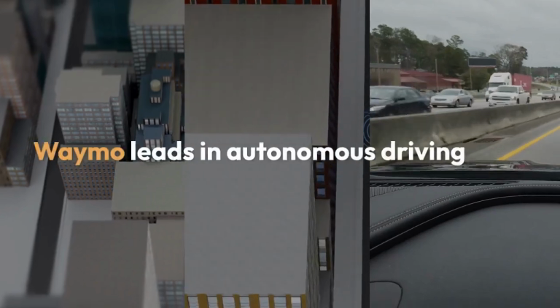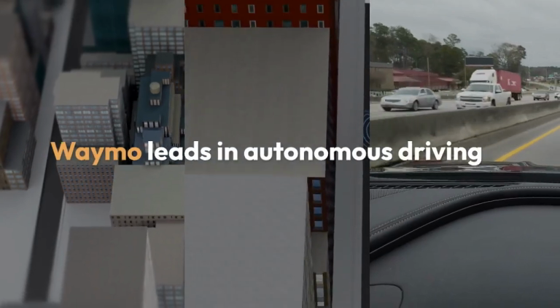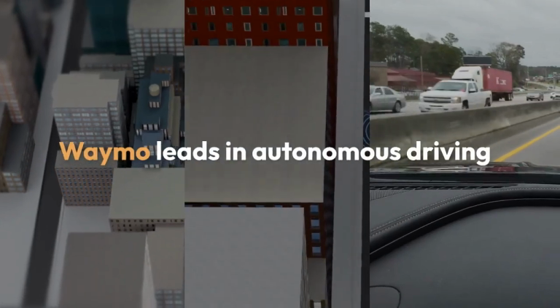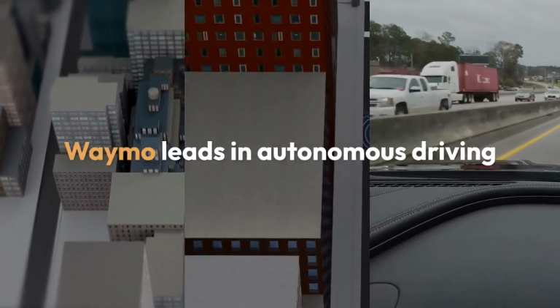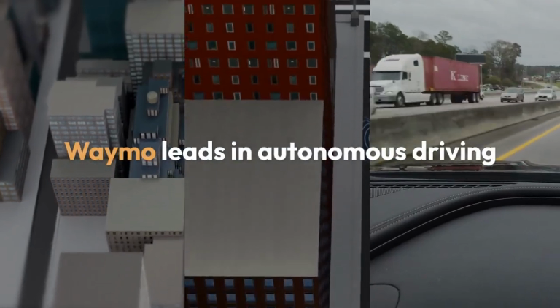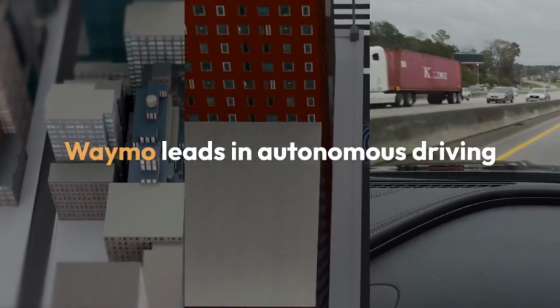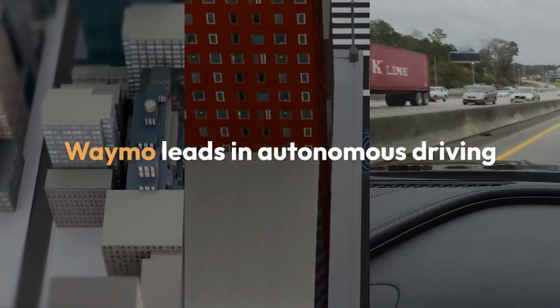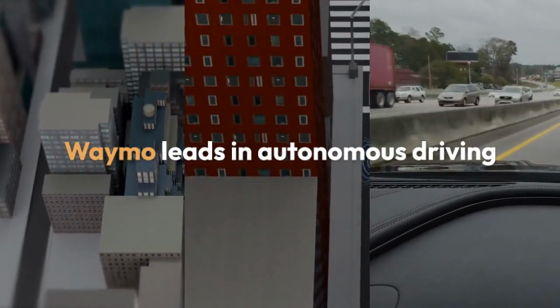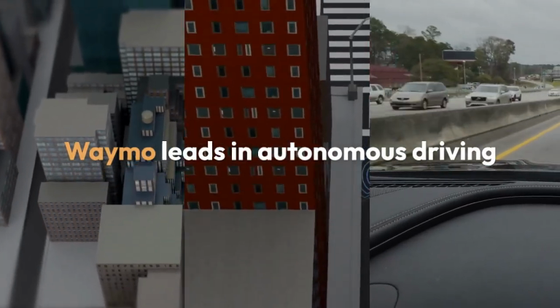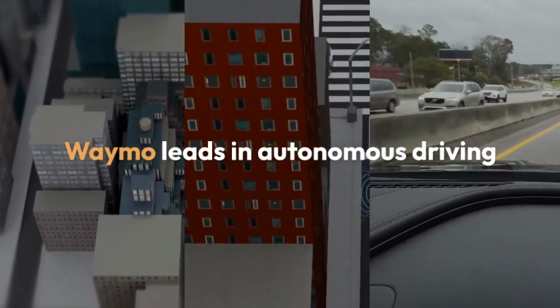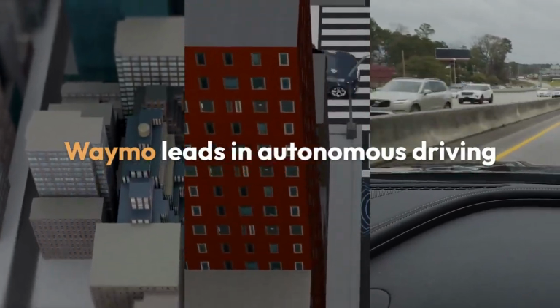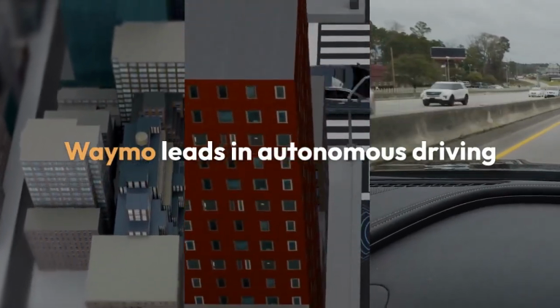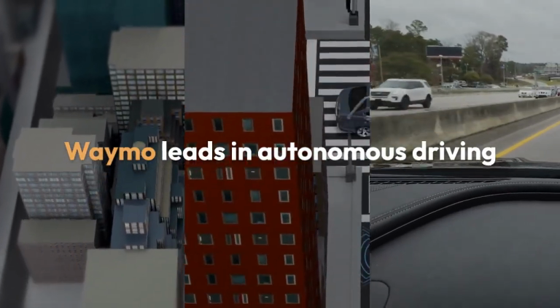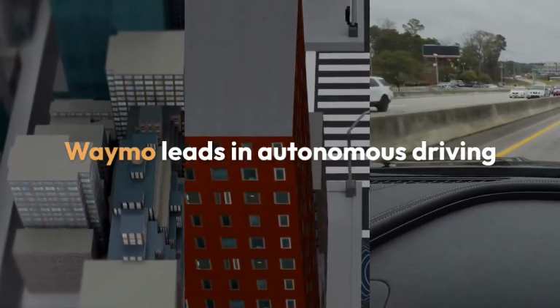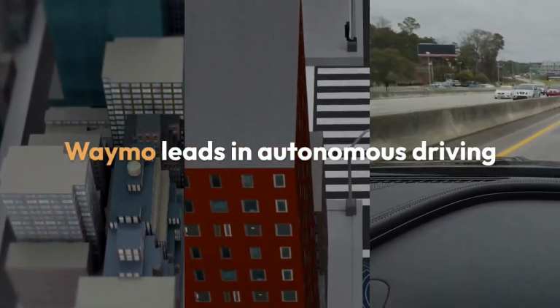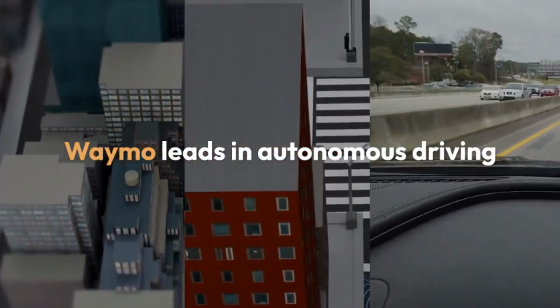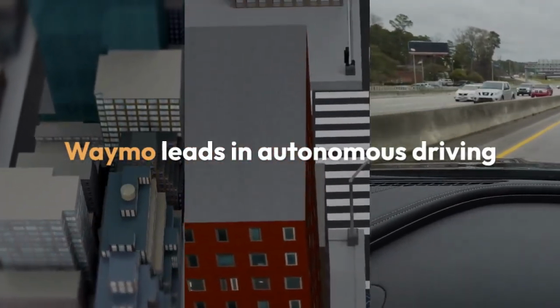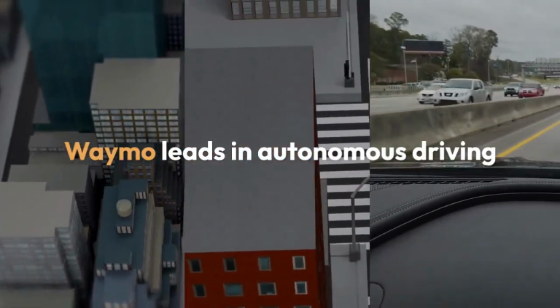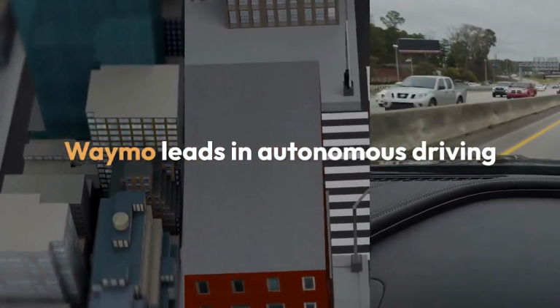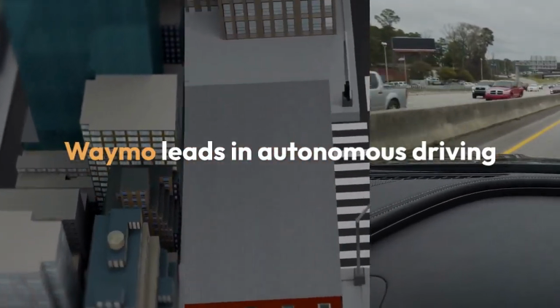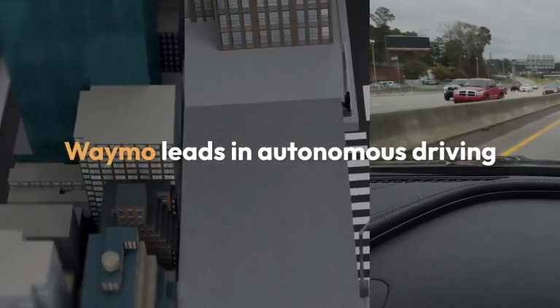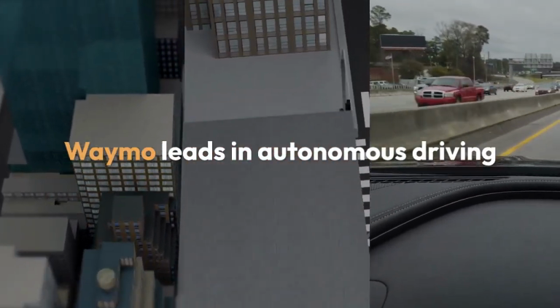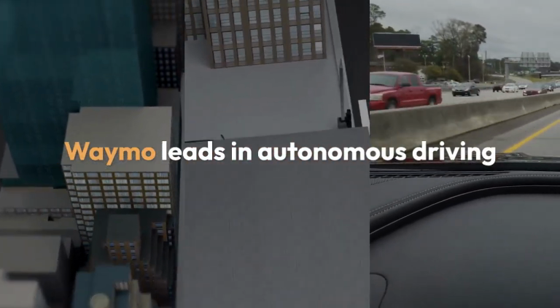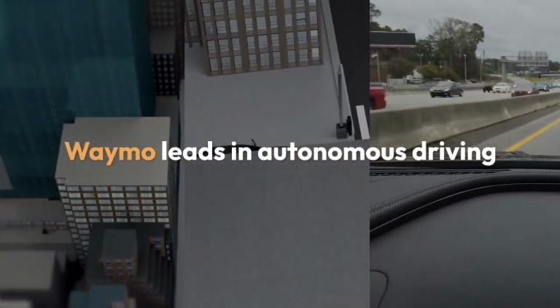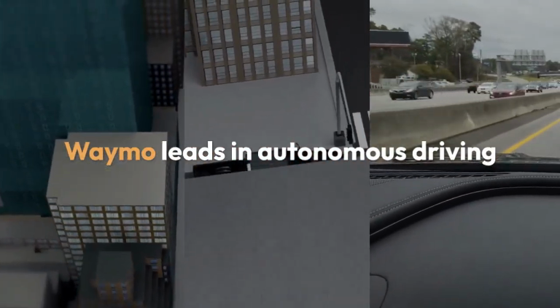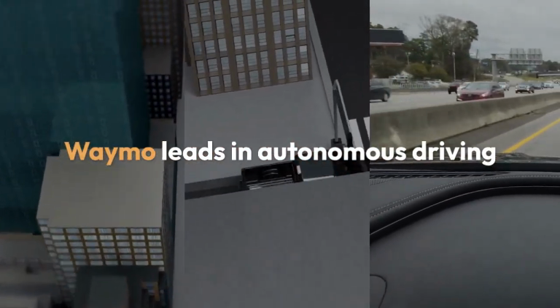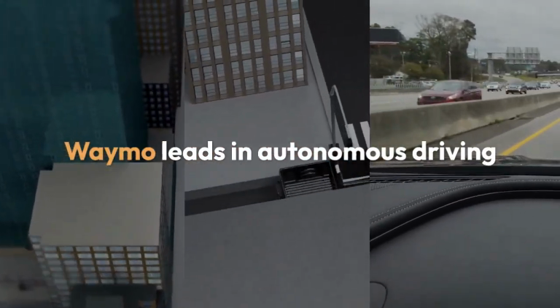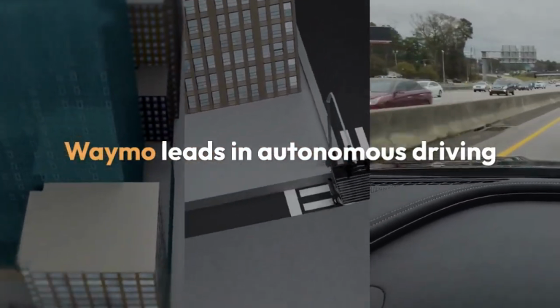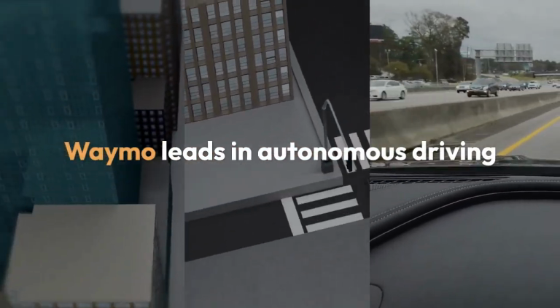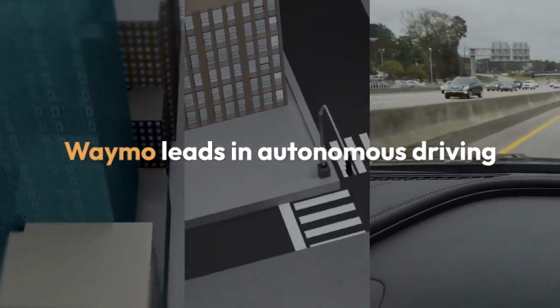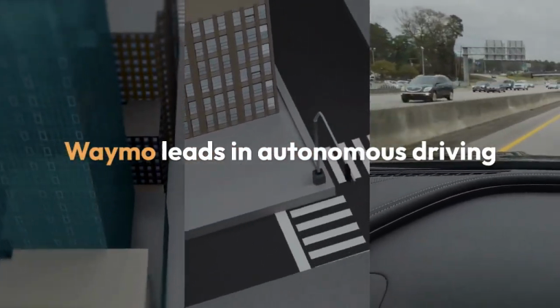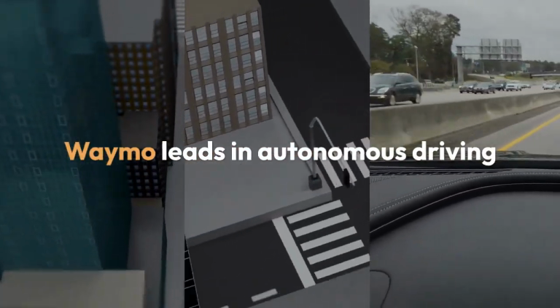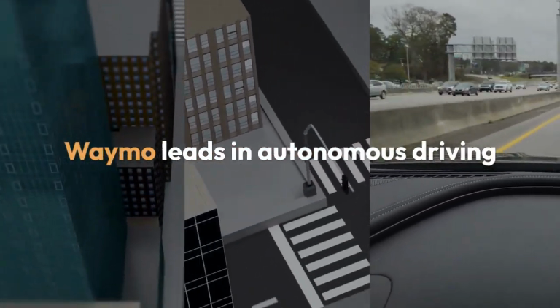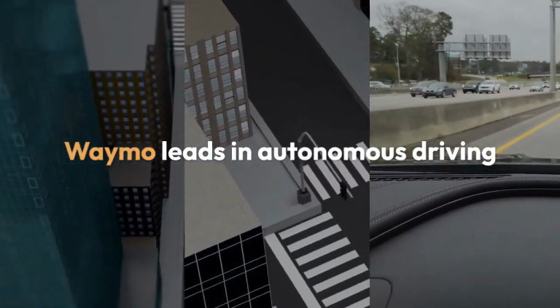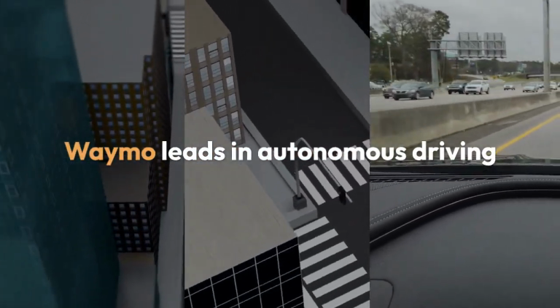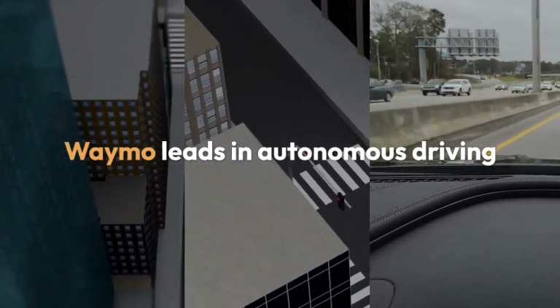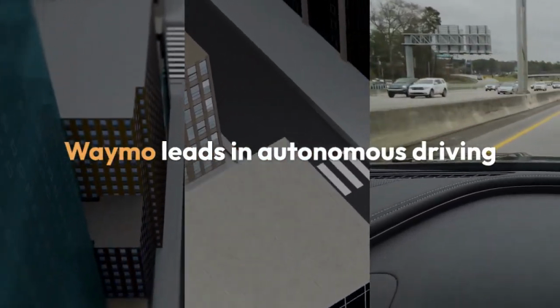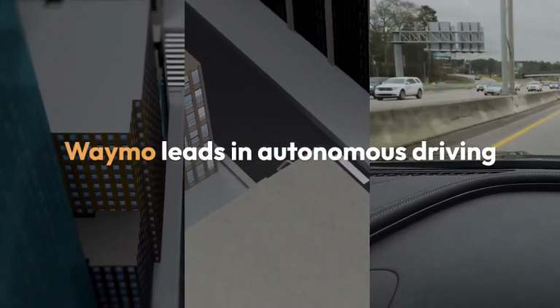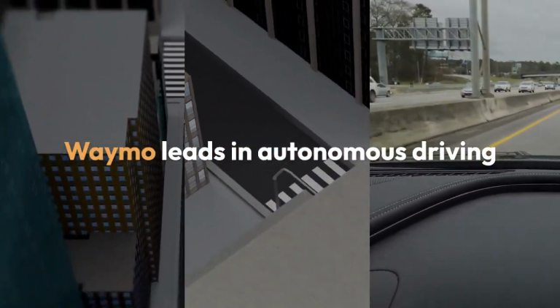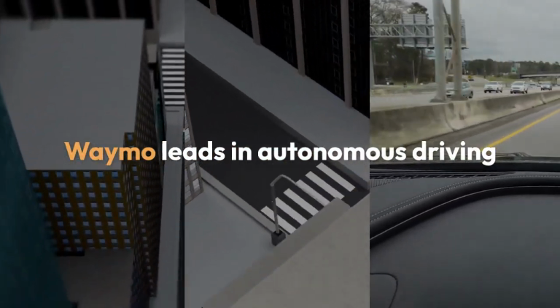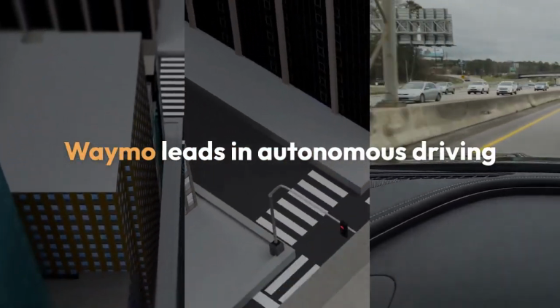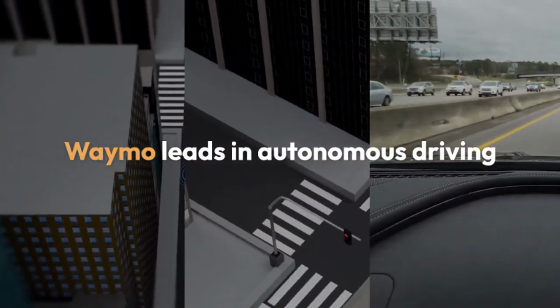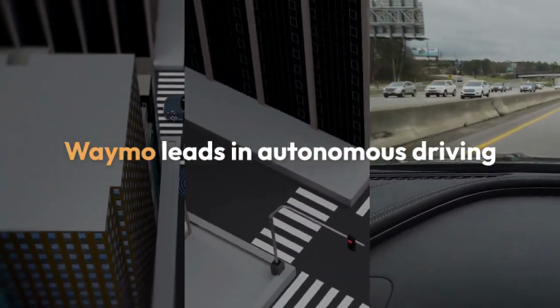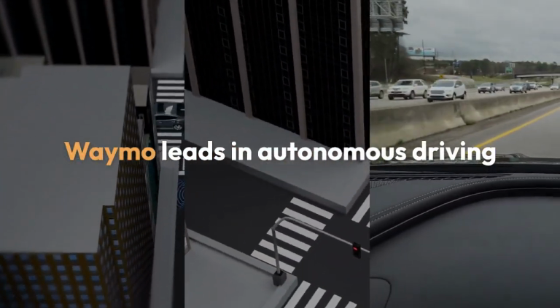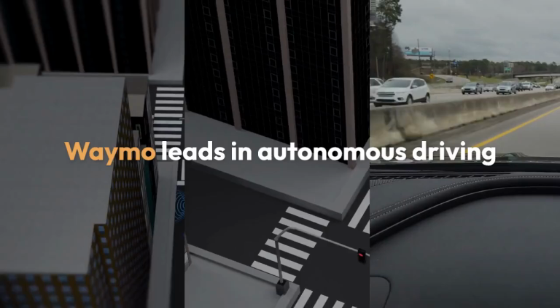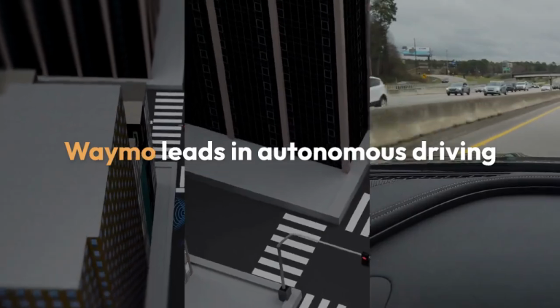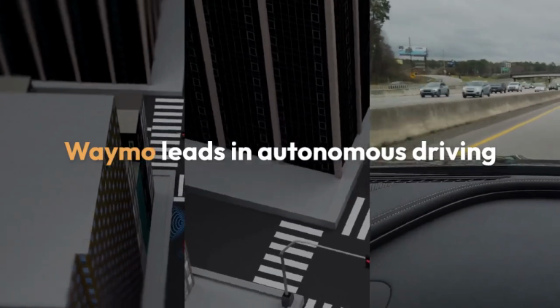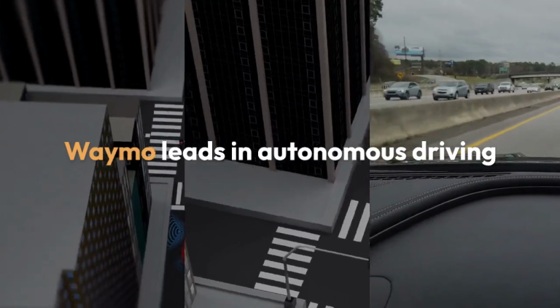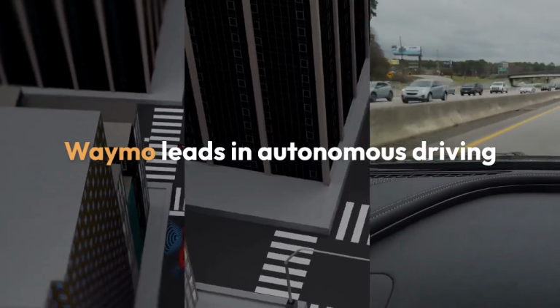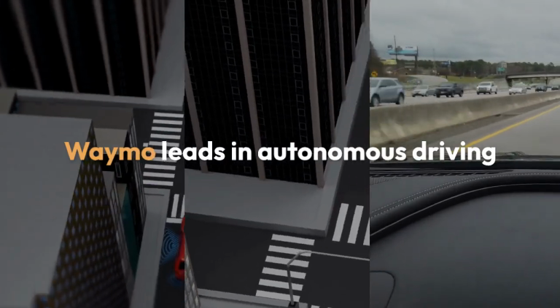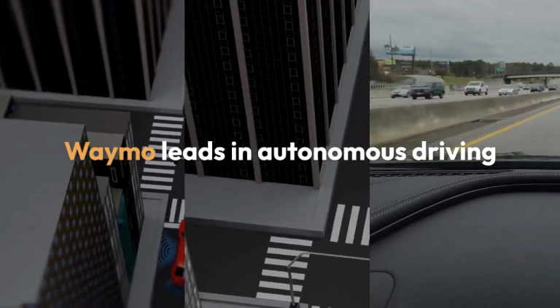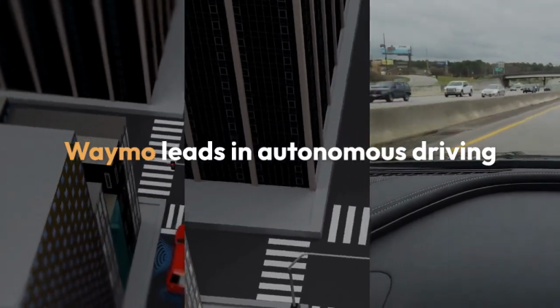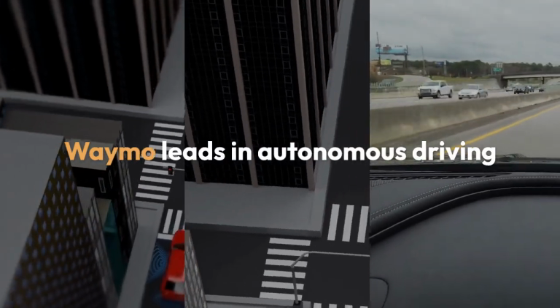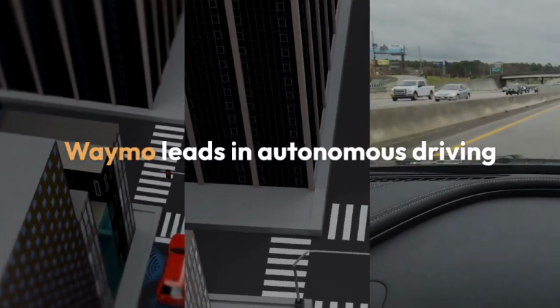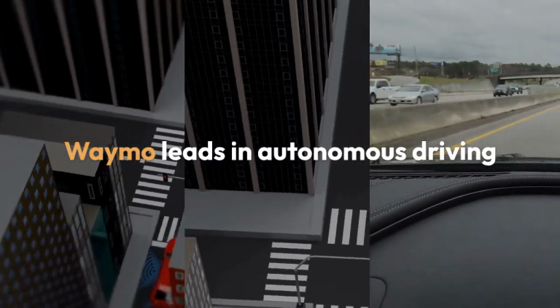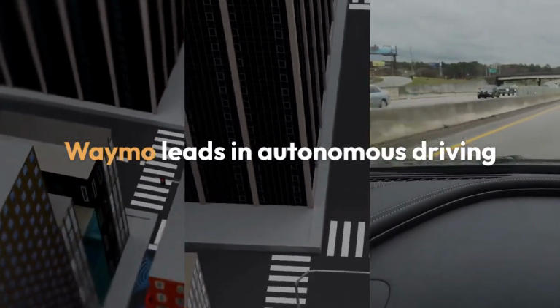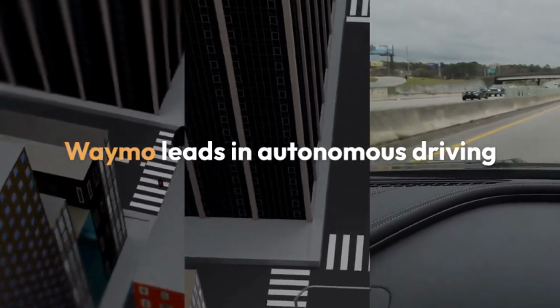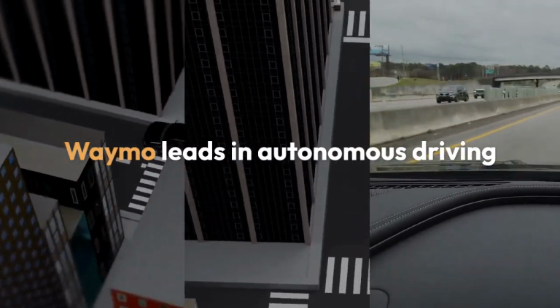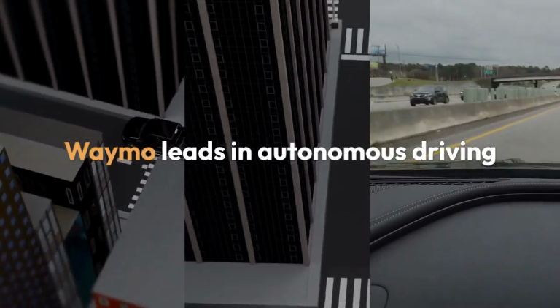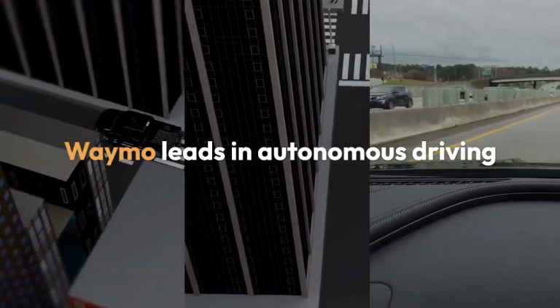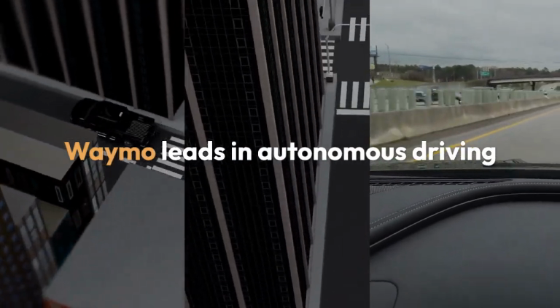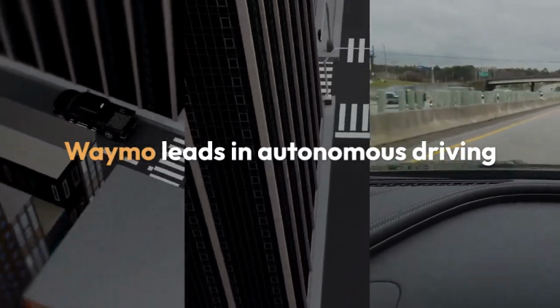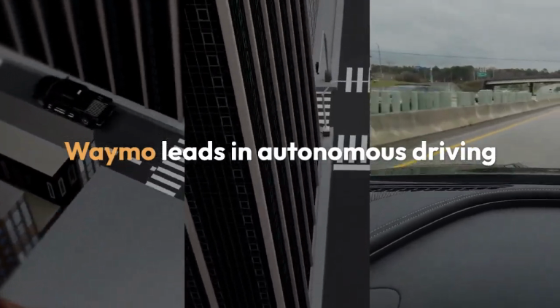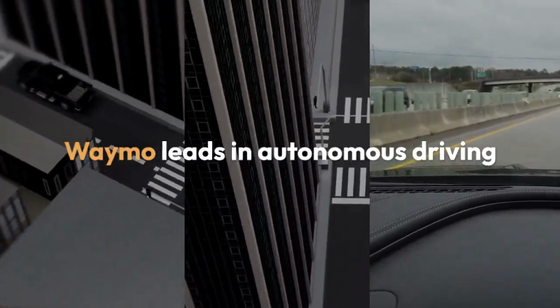Waymo leads in autonomous driving with advanced AI algorithms, real-time data processing, and machine learning for improved navigation and safety.